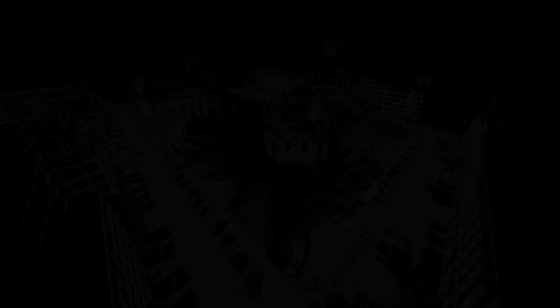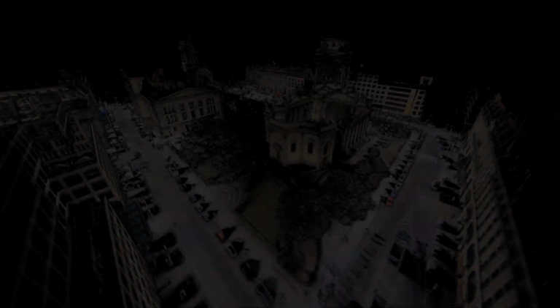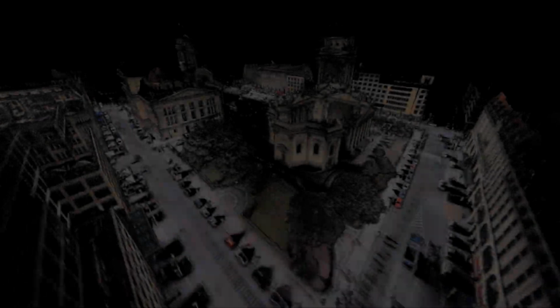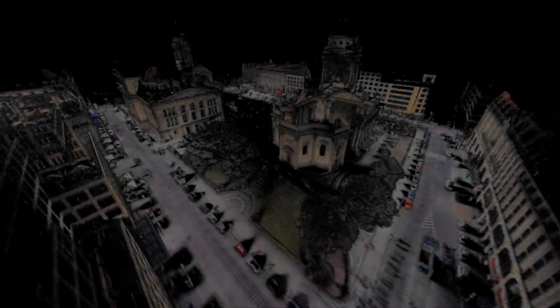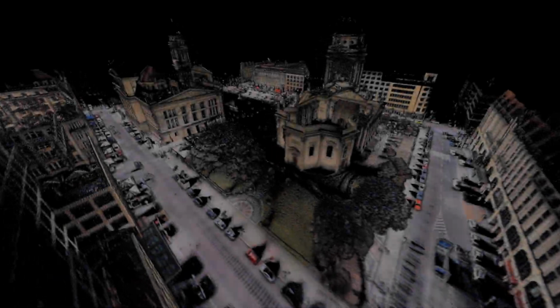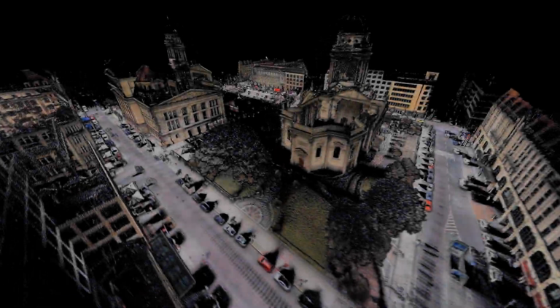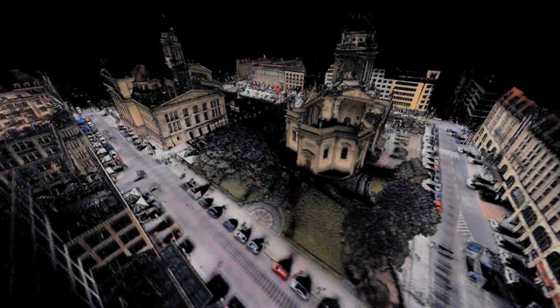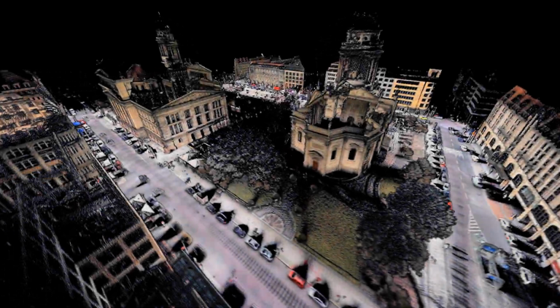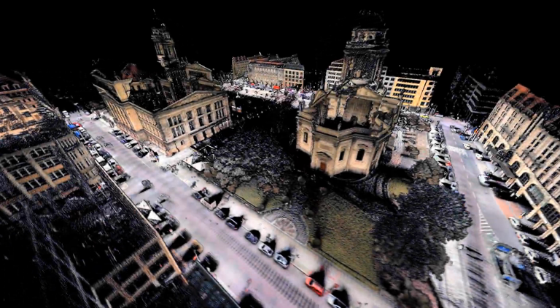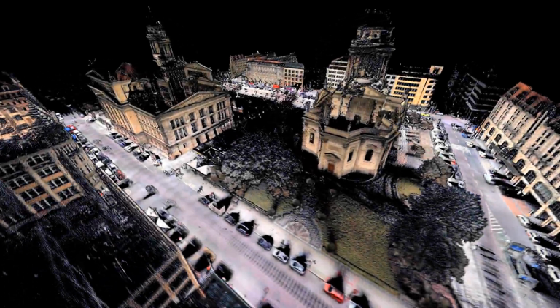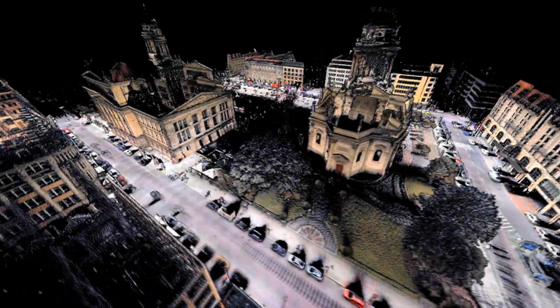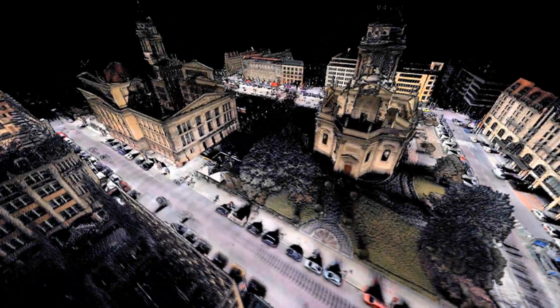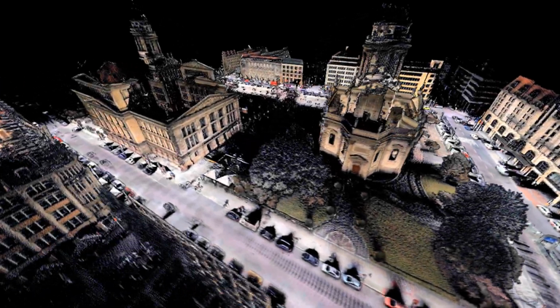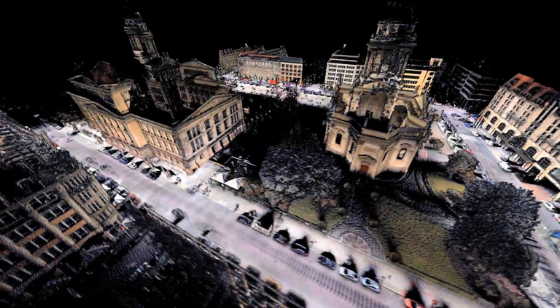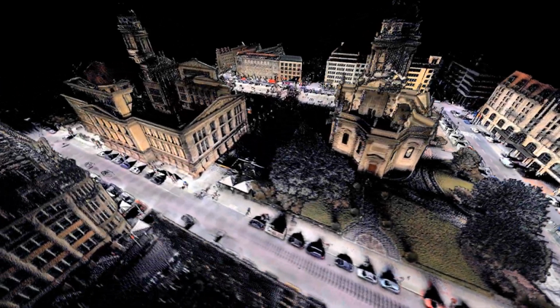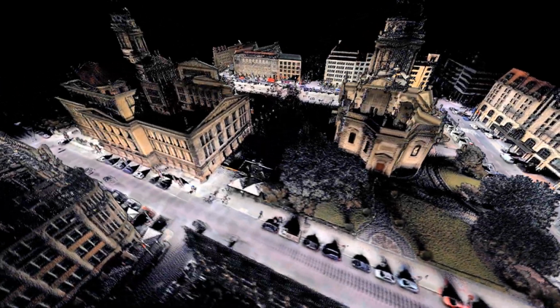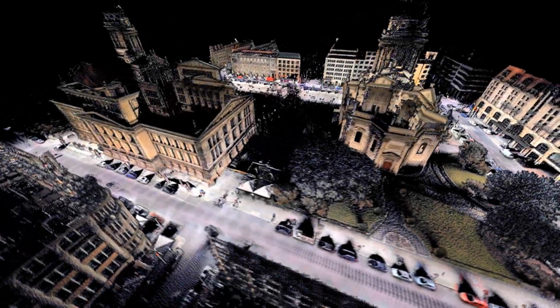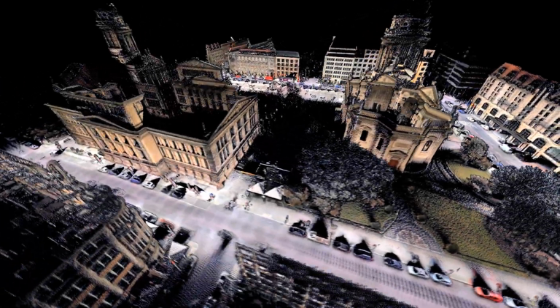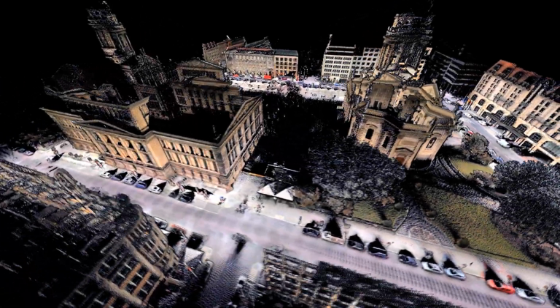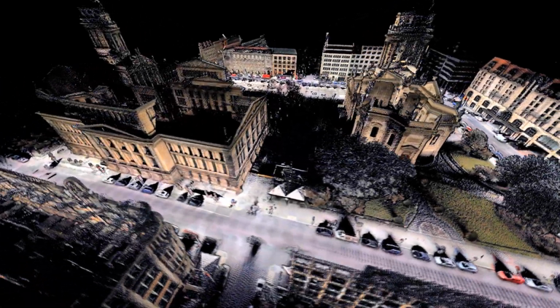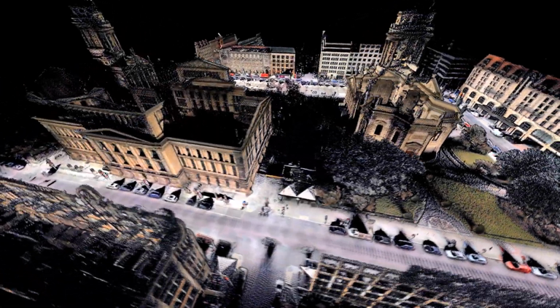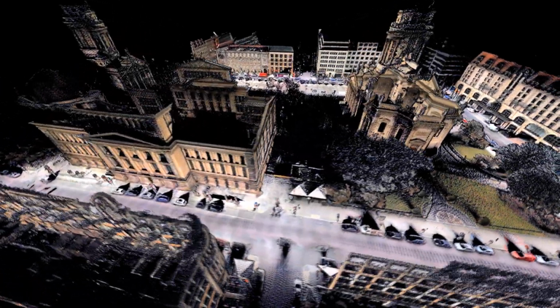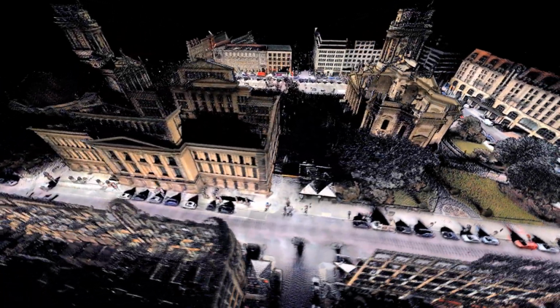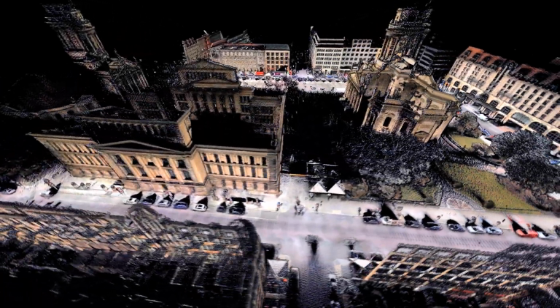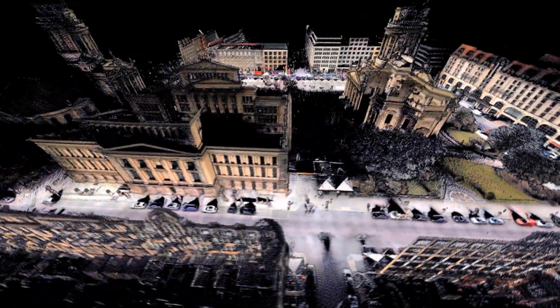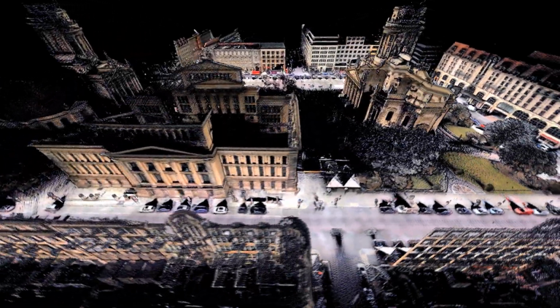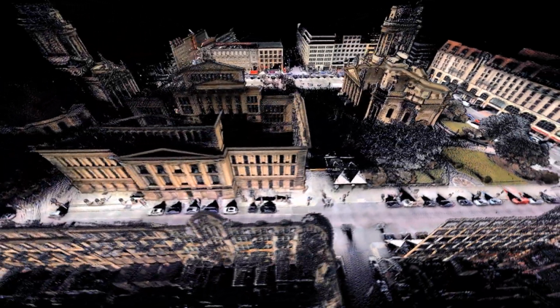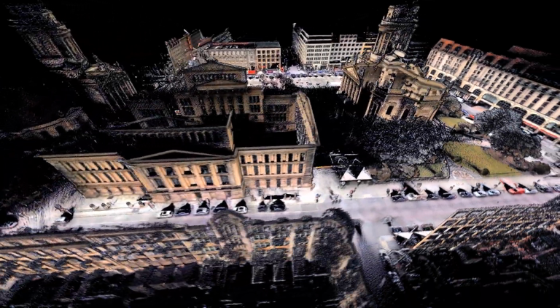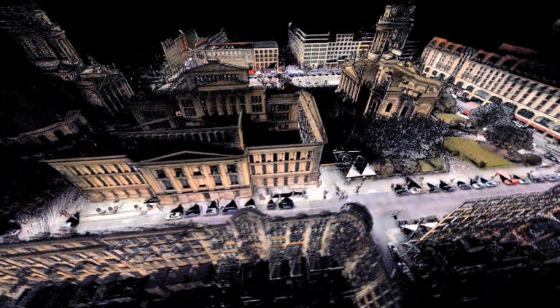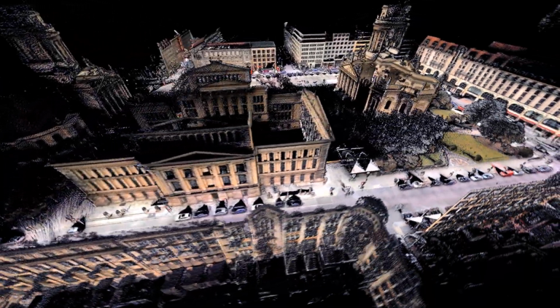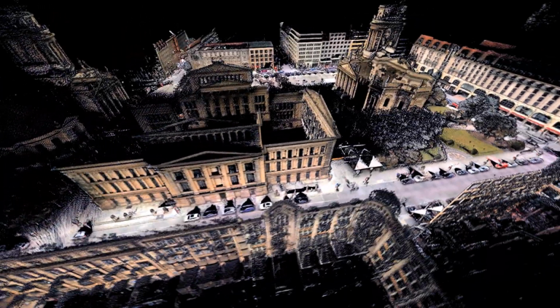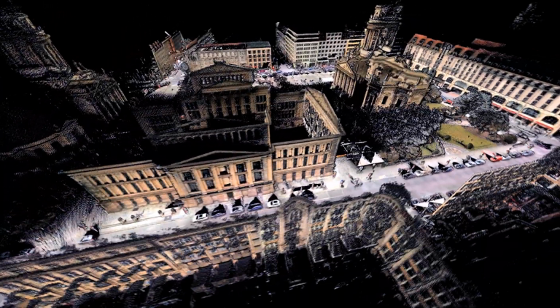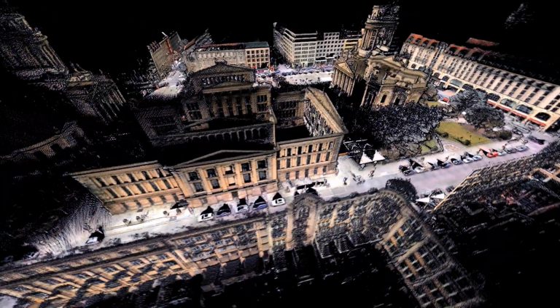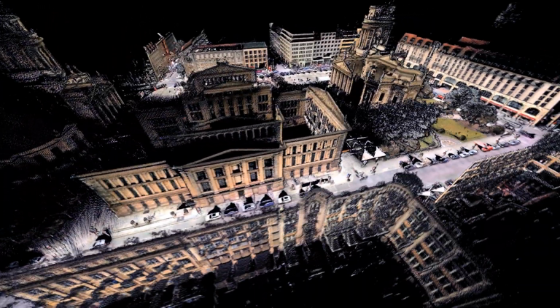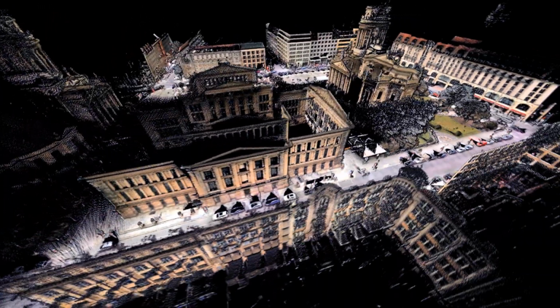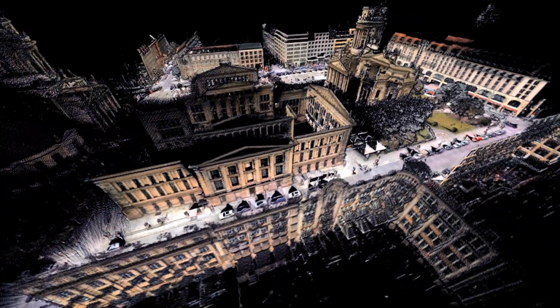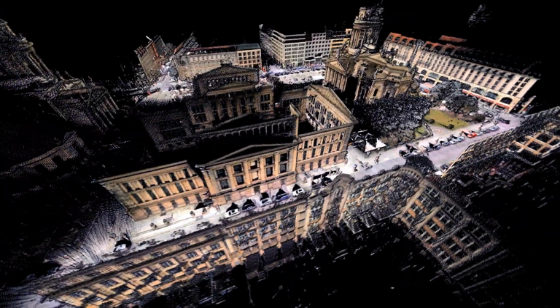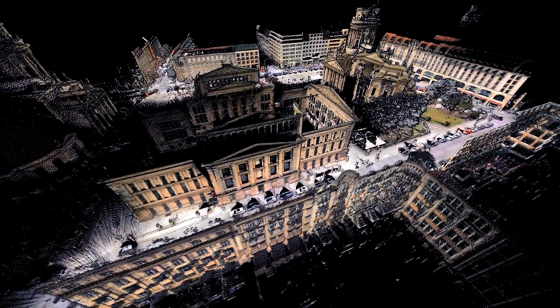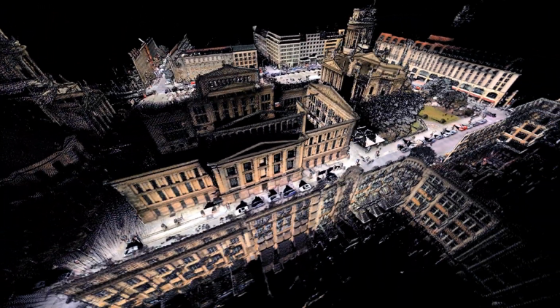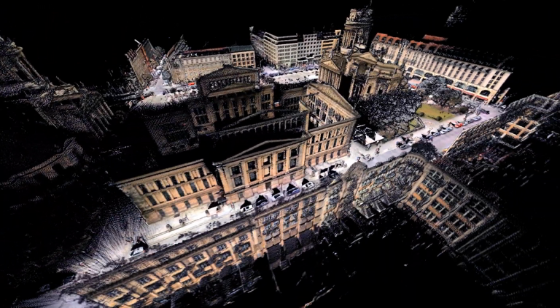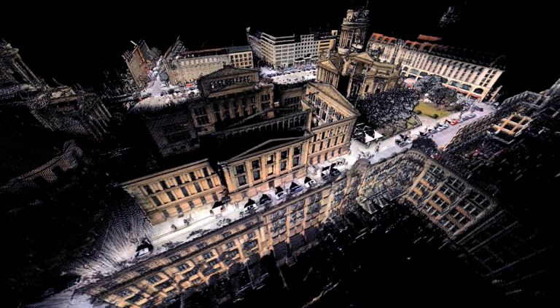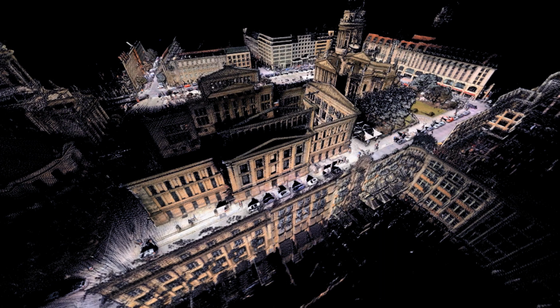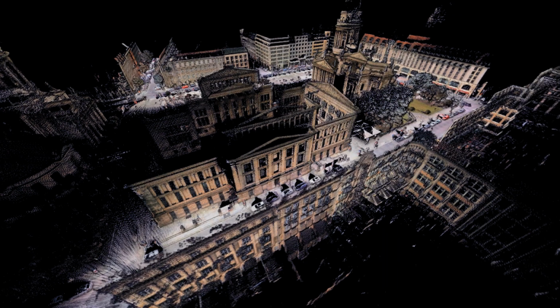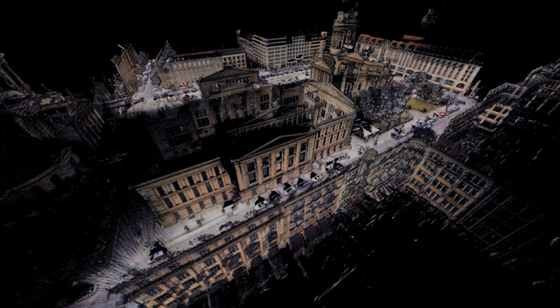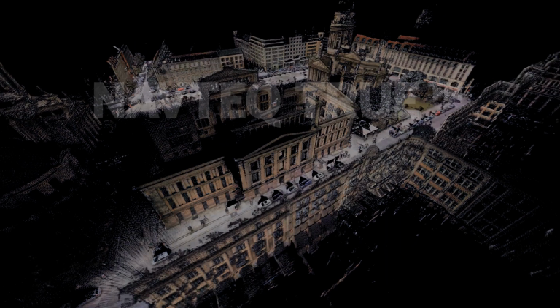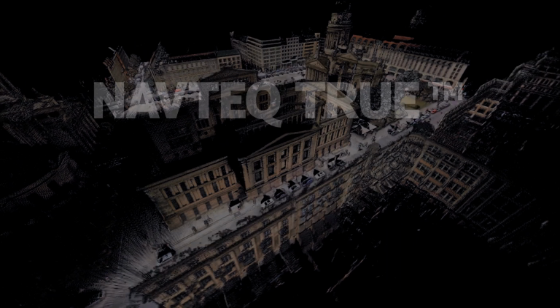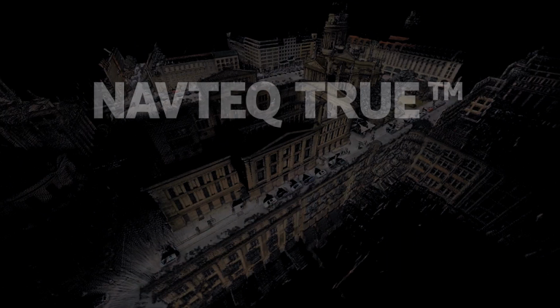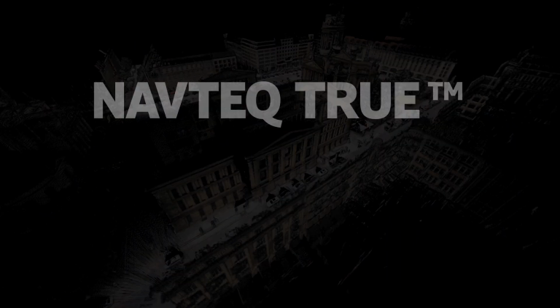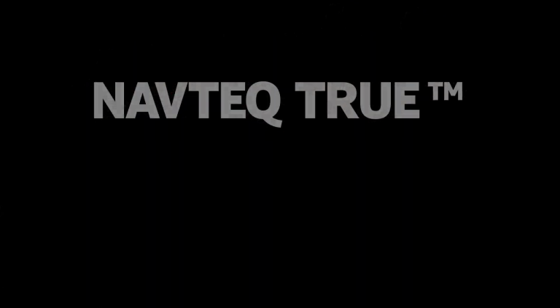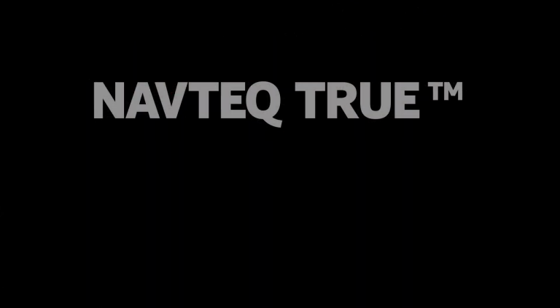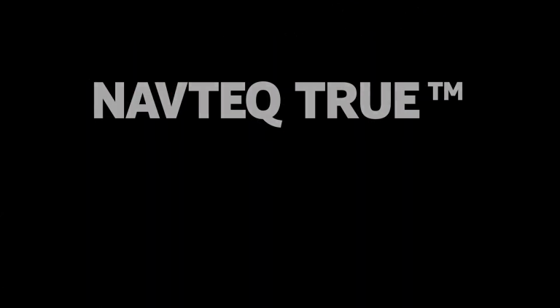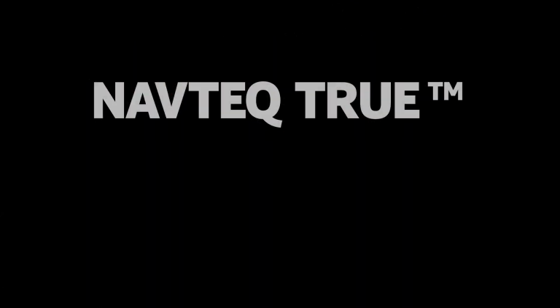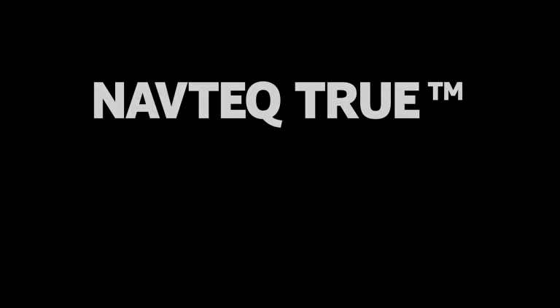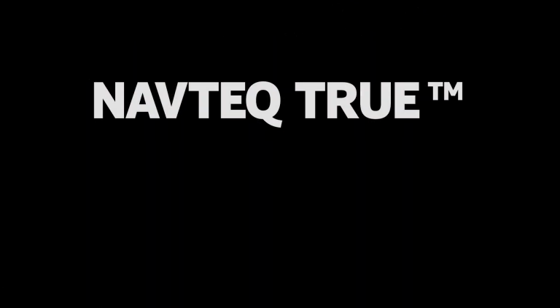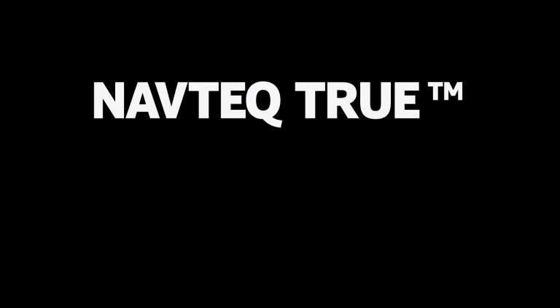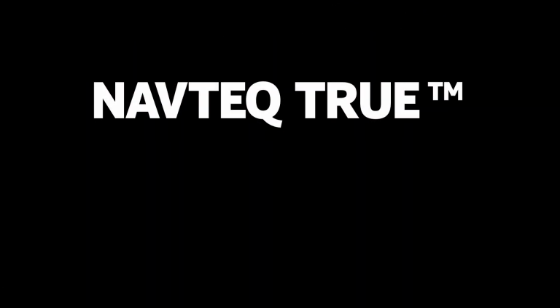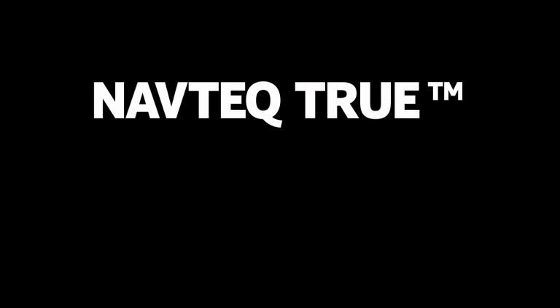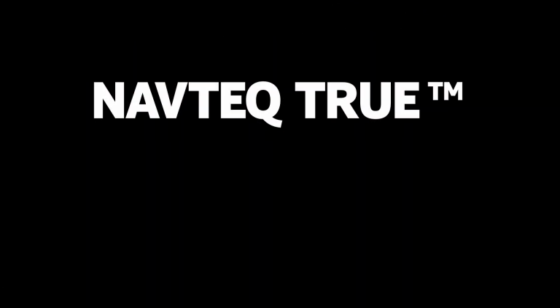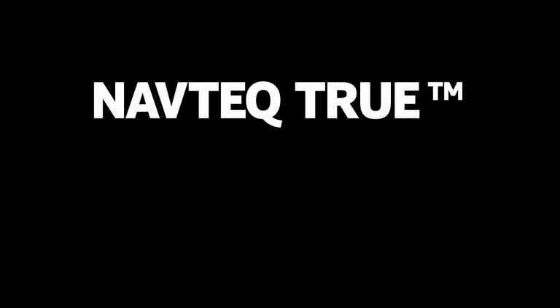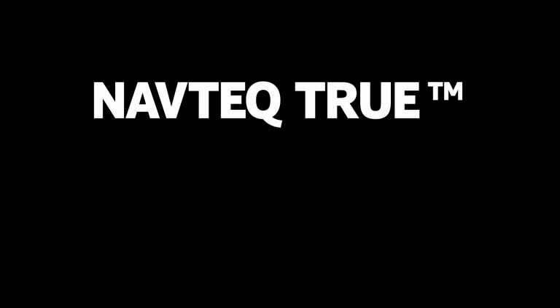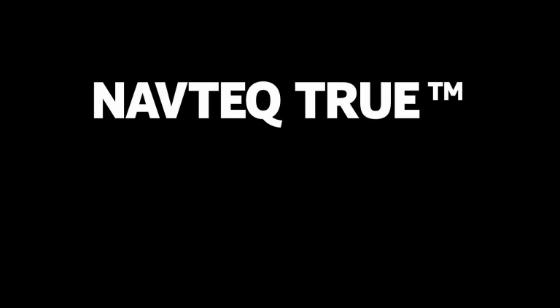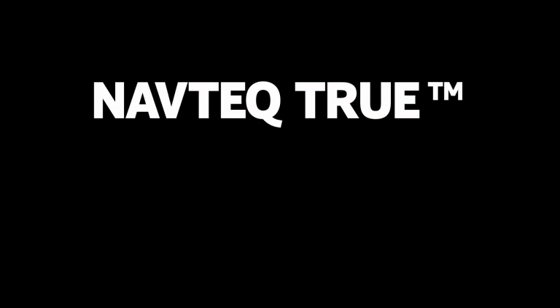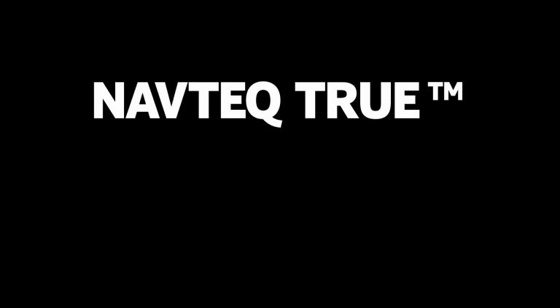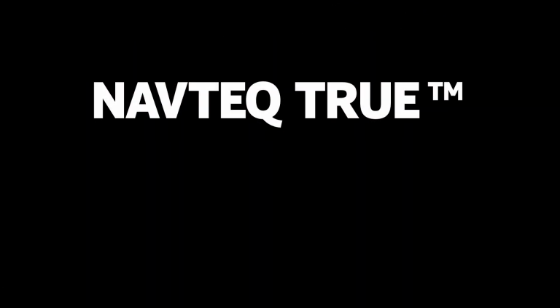This is technology that is creating the world's most true-to-life map. This is Navtec True.